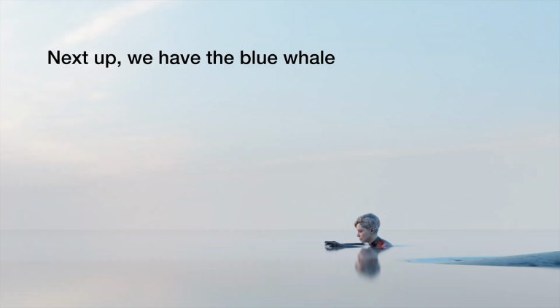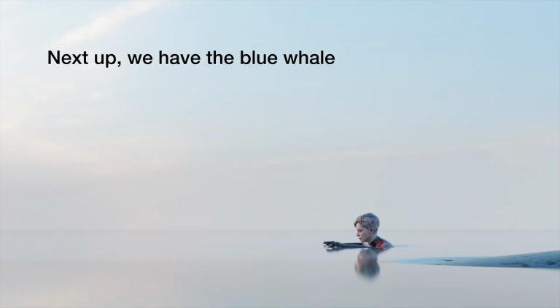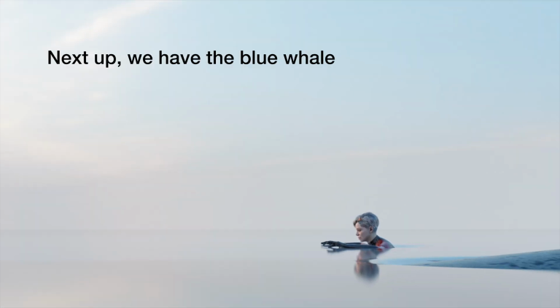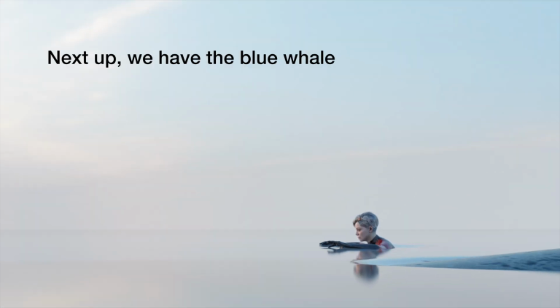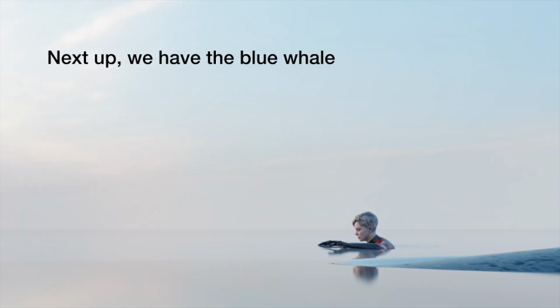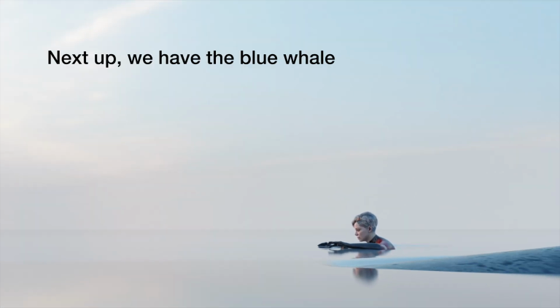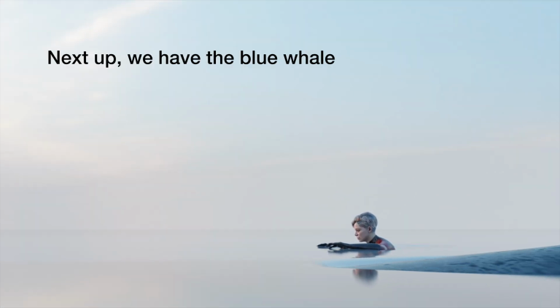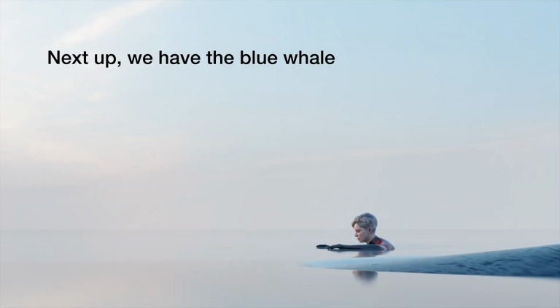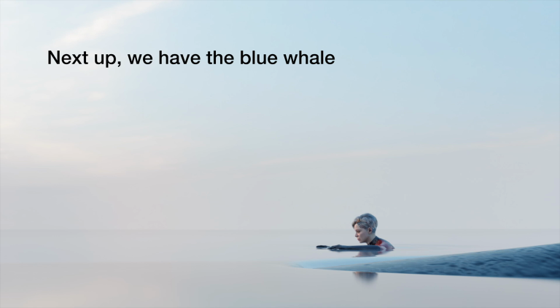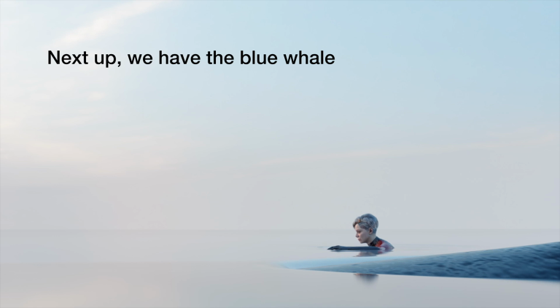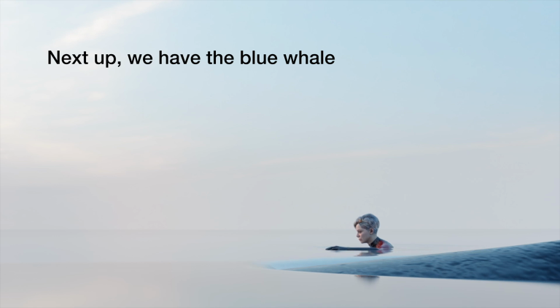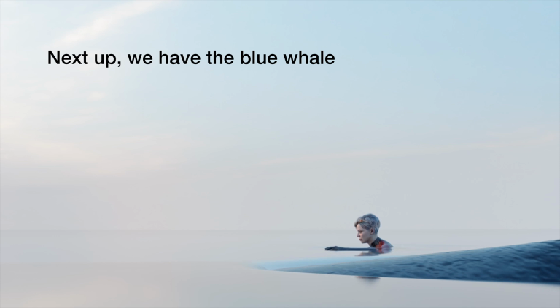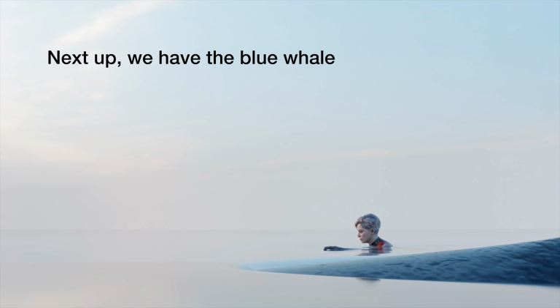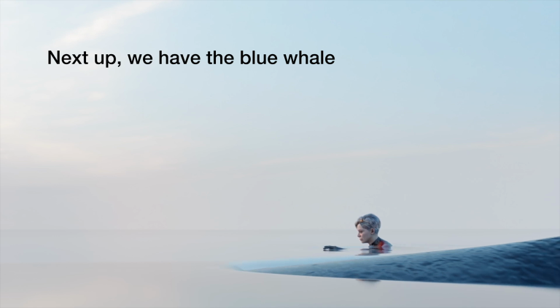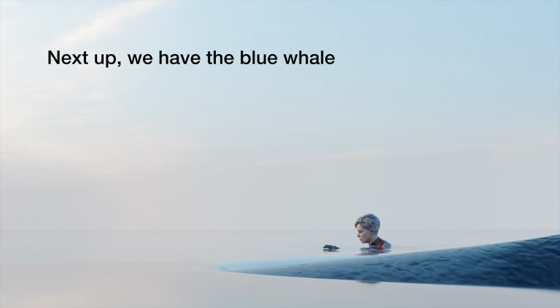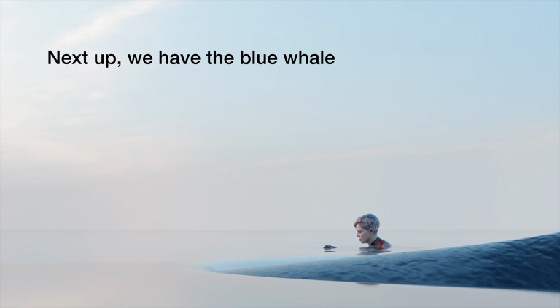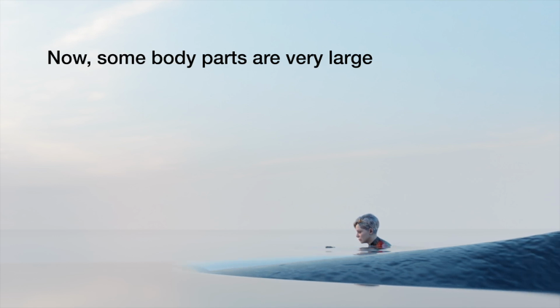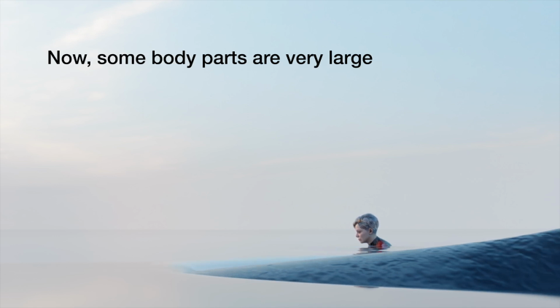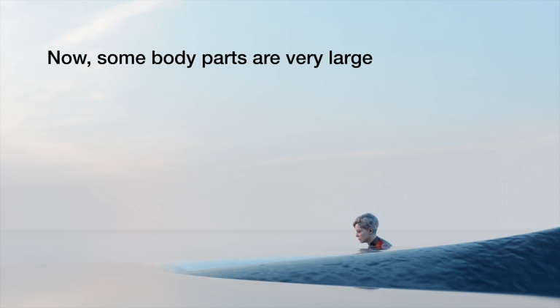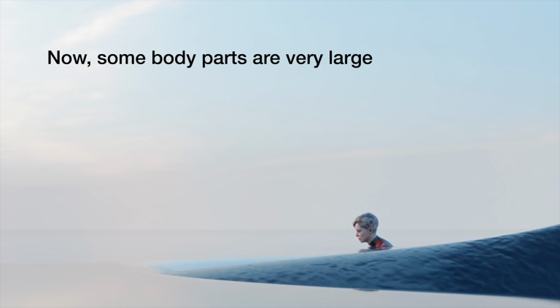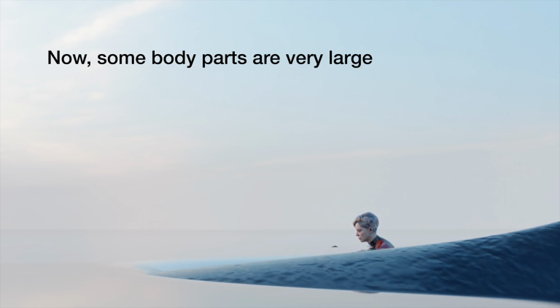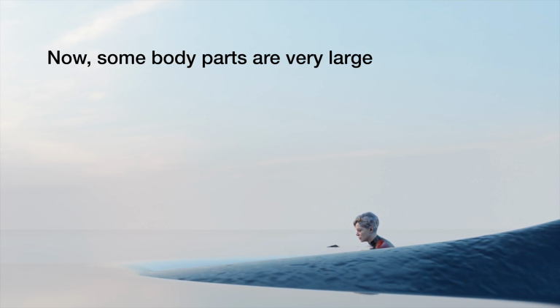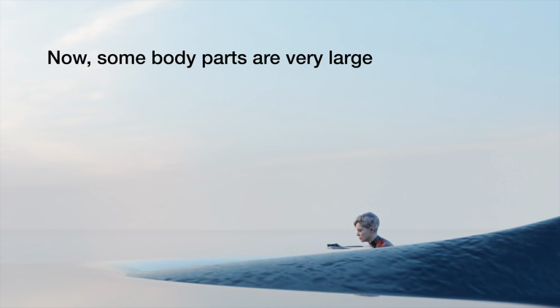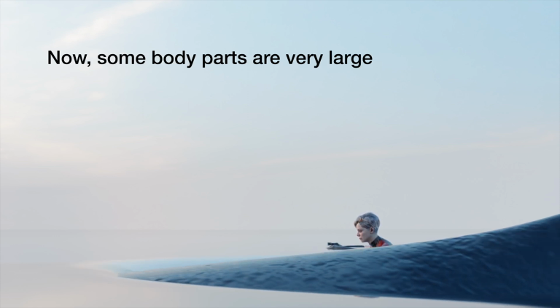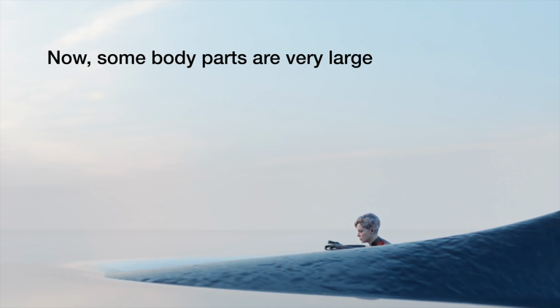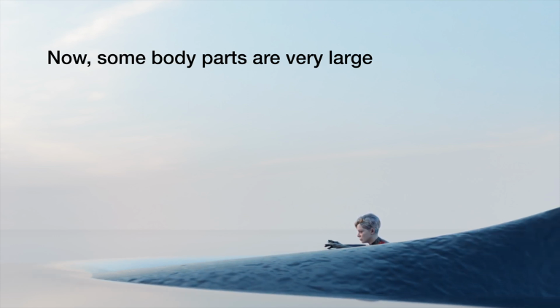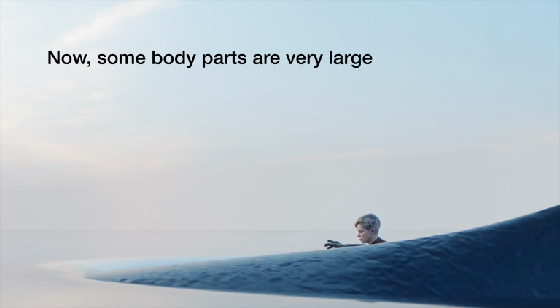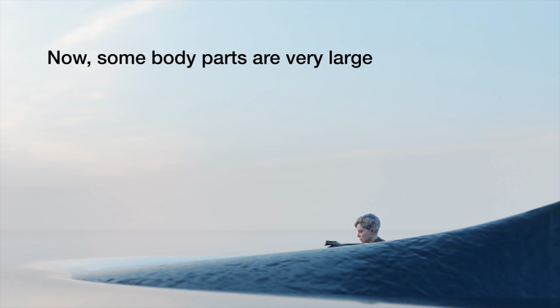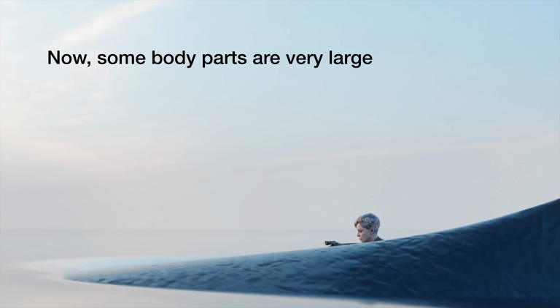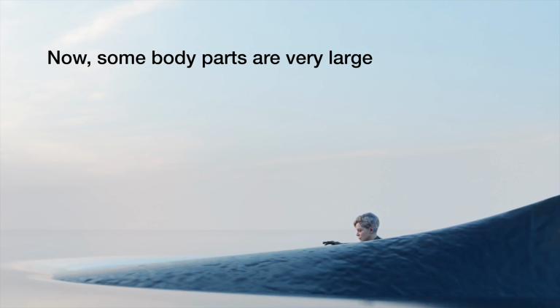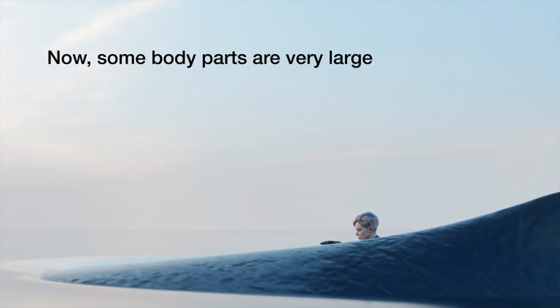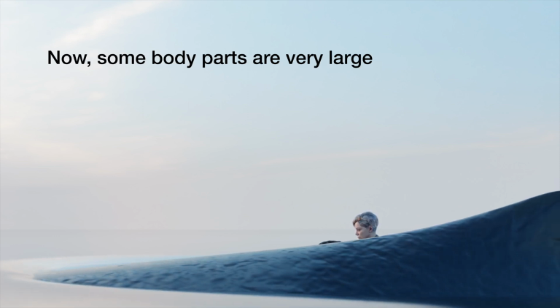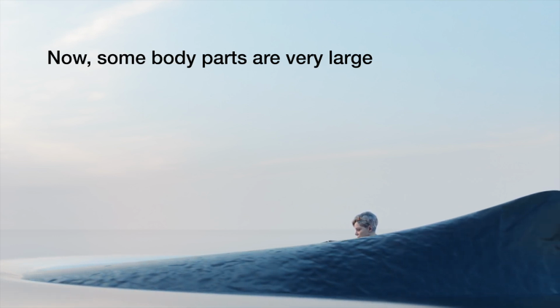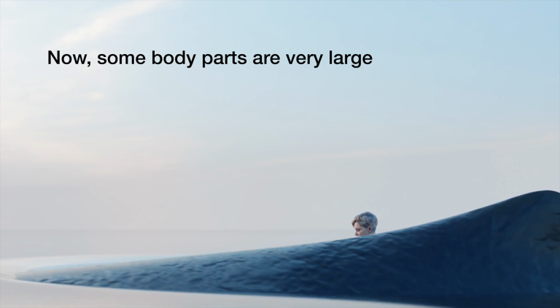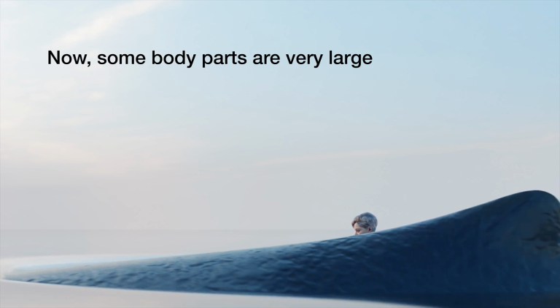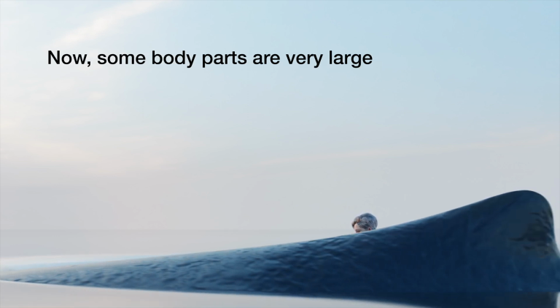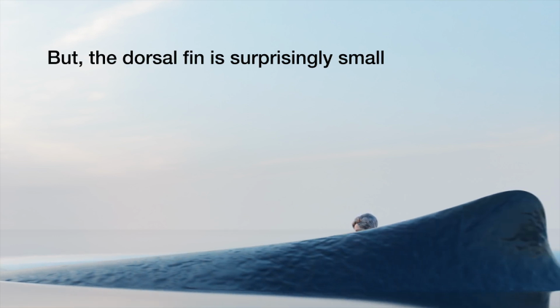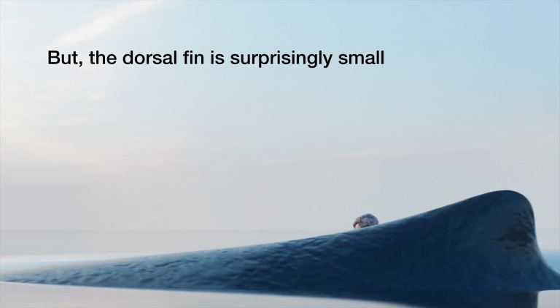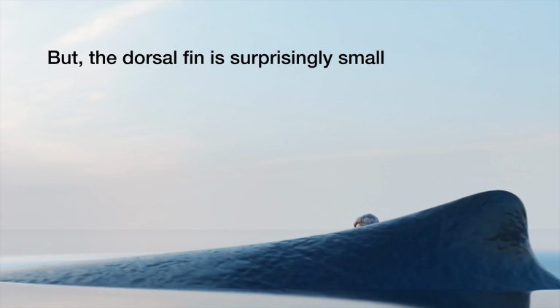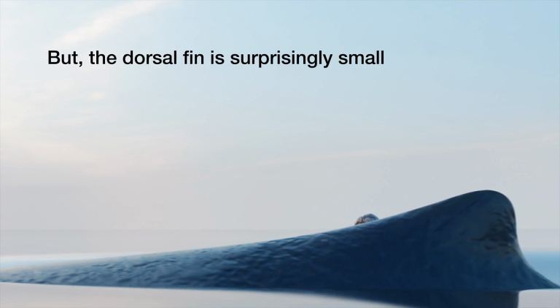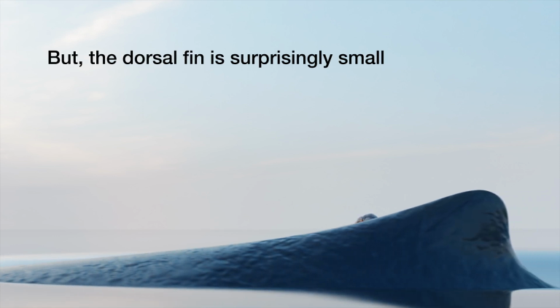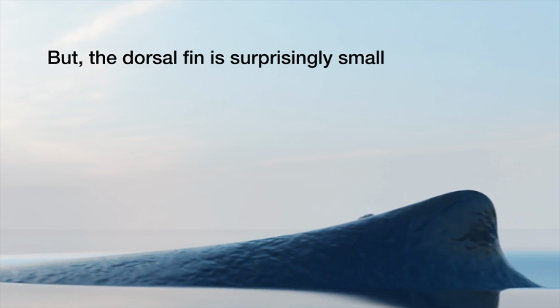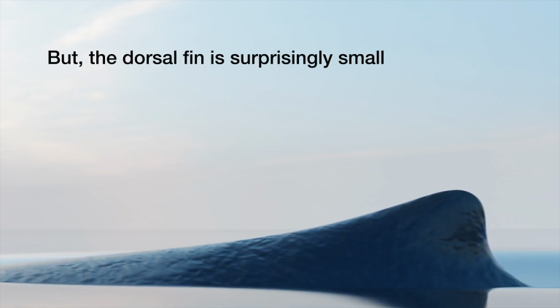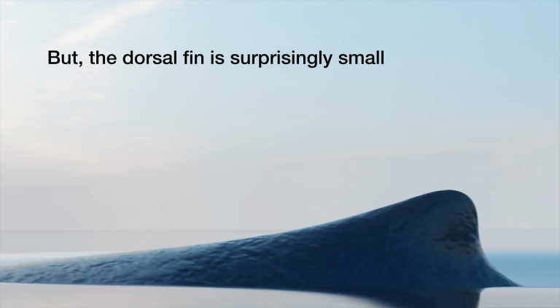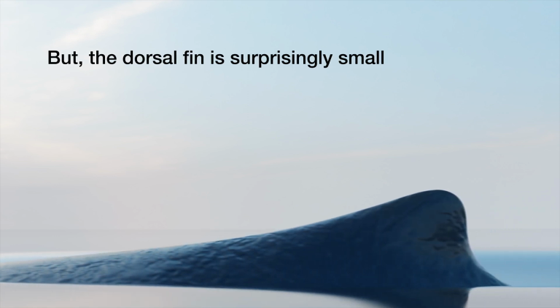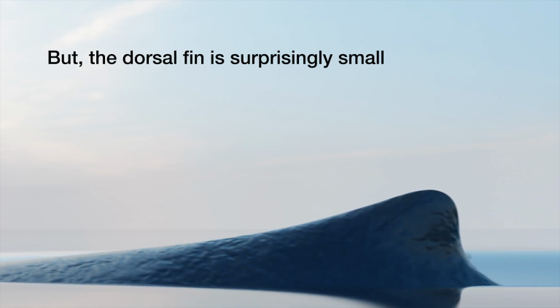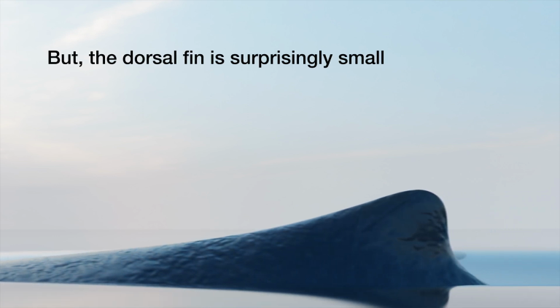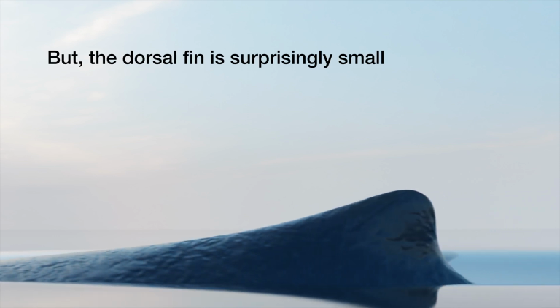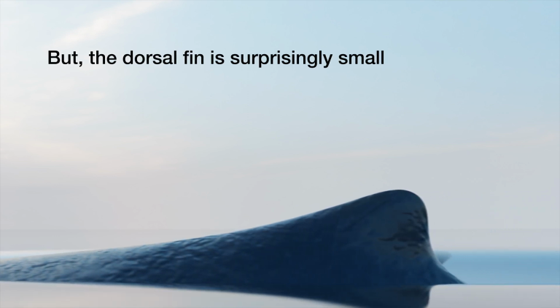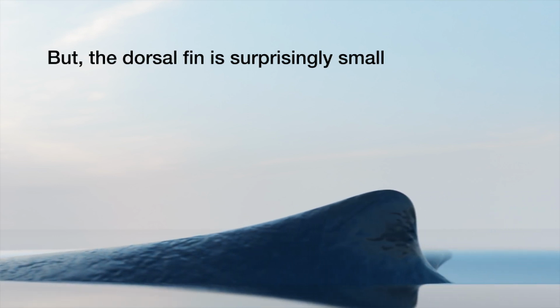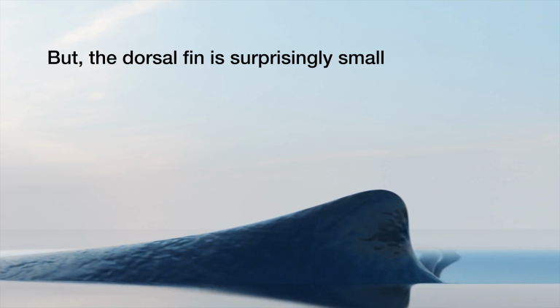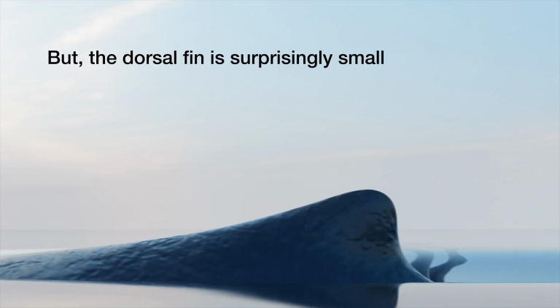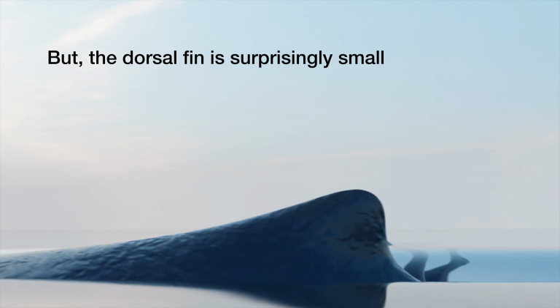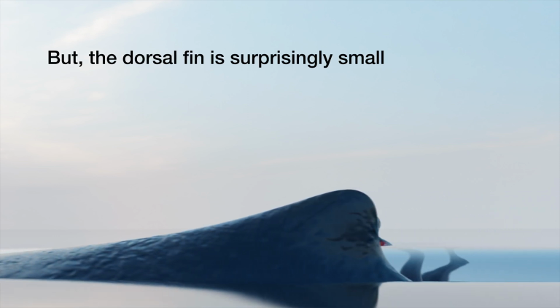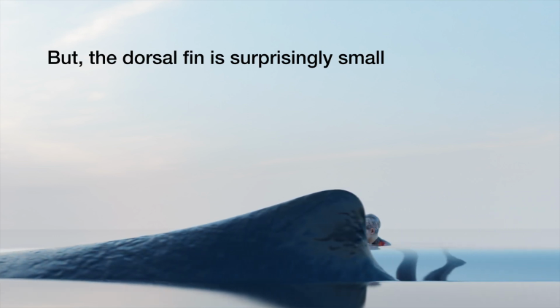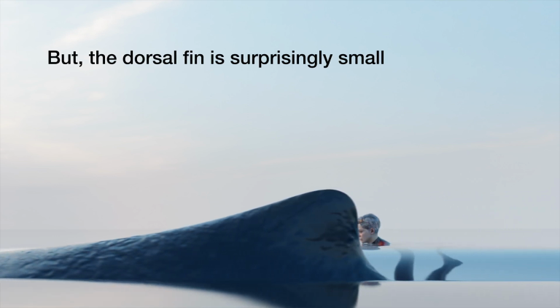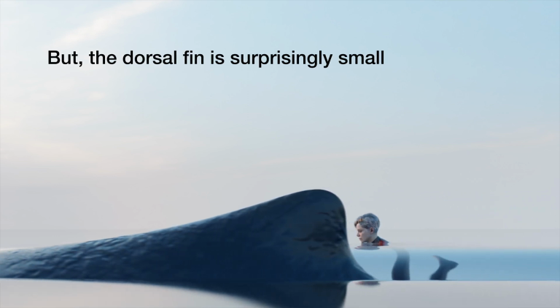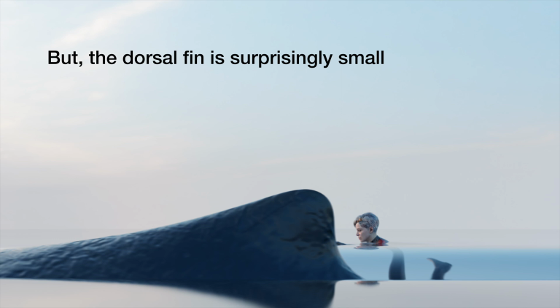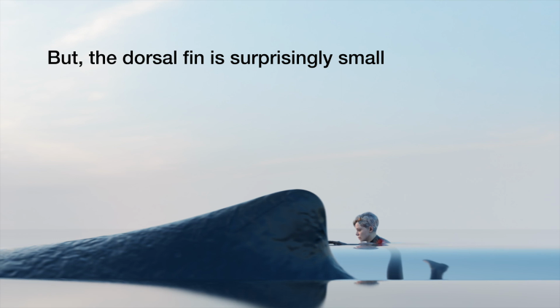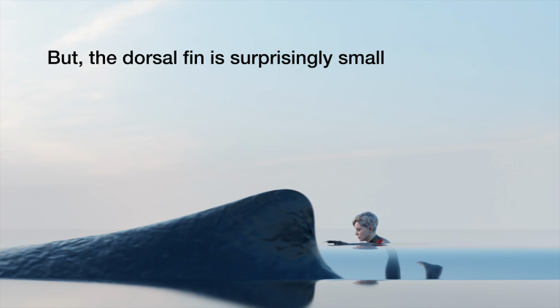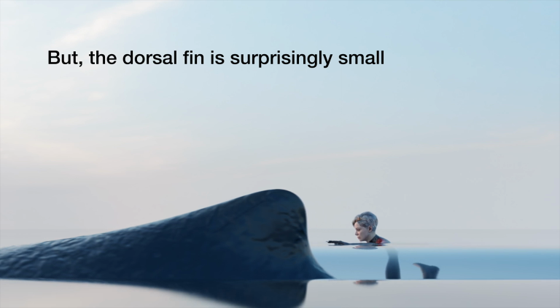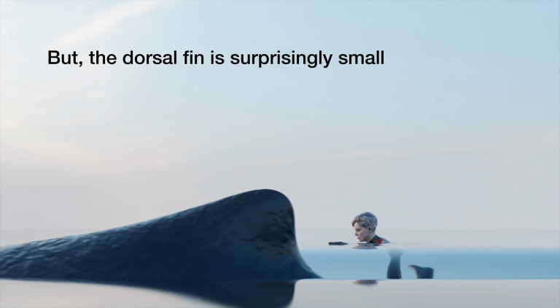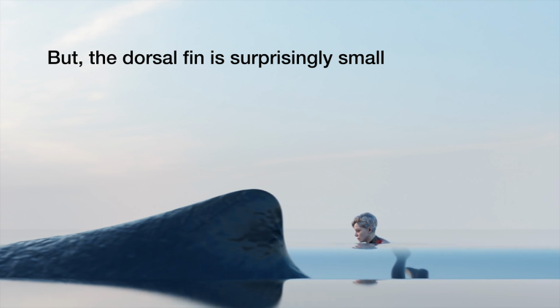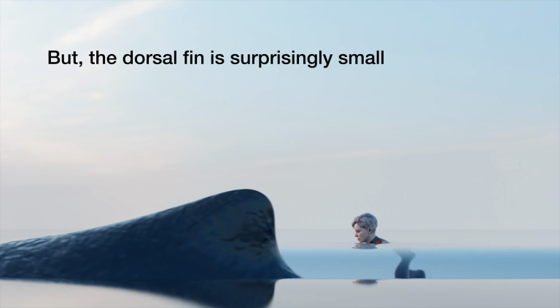Next up we have the blue whale. Now some body parts are very large, but the dorsal fin is surprisingly small.